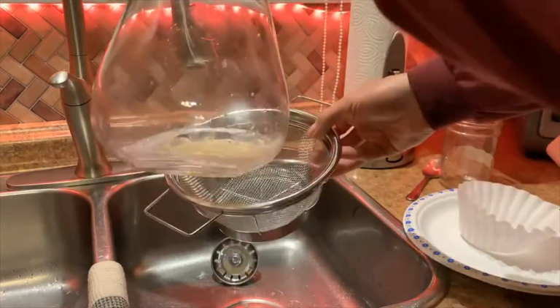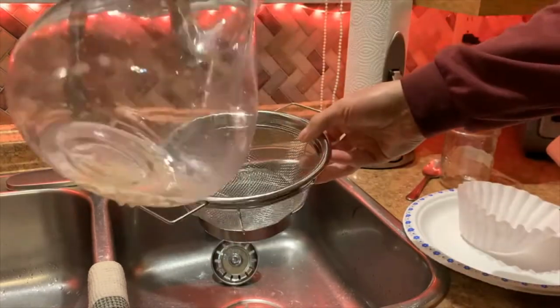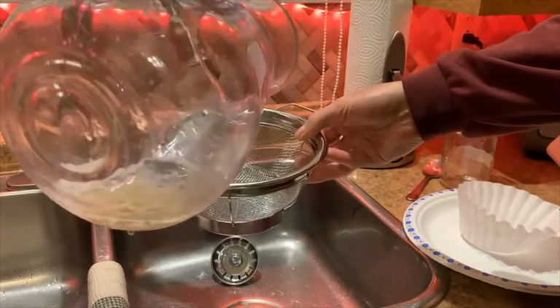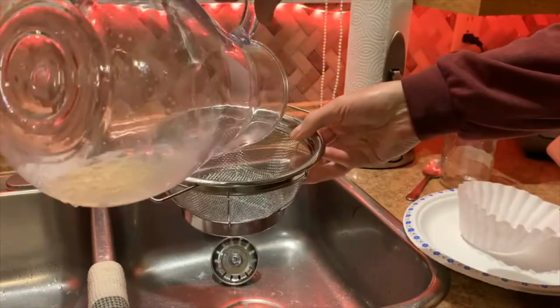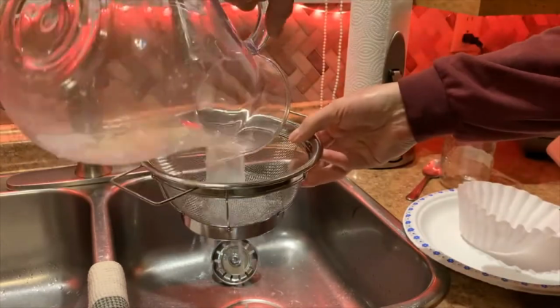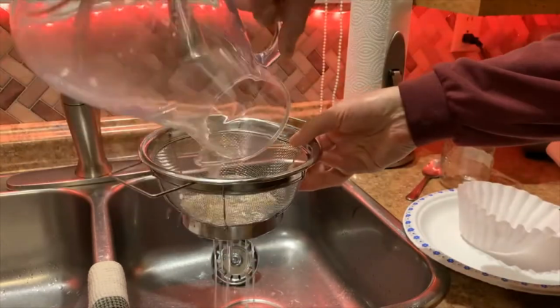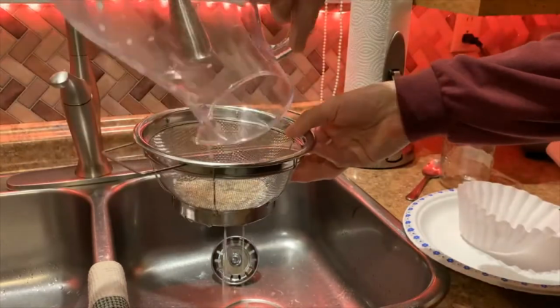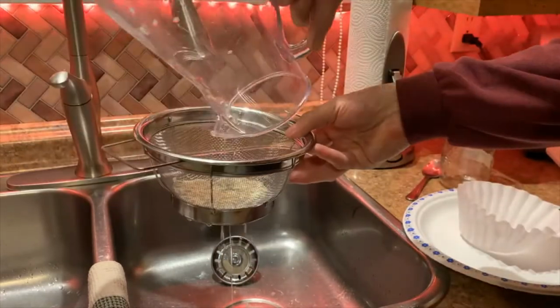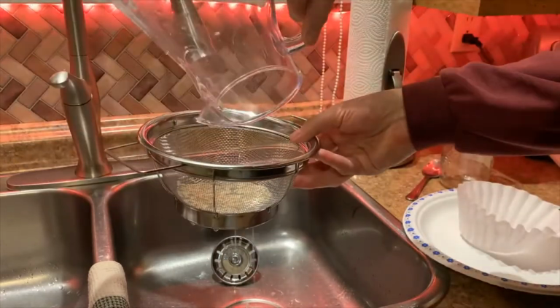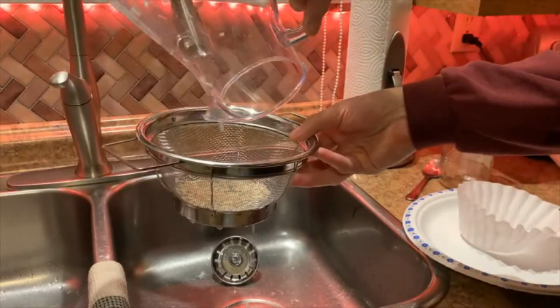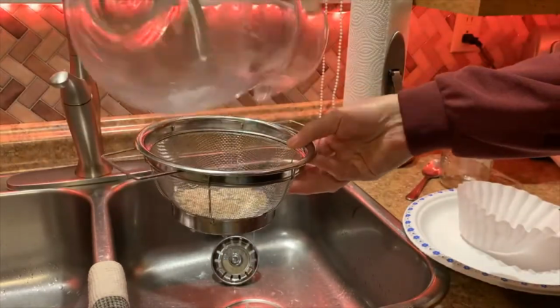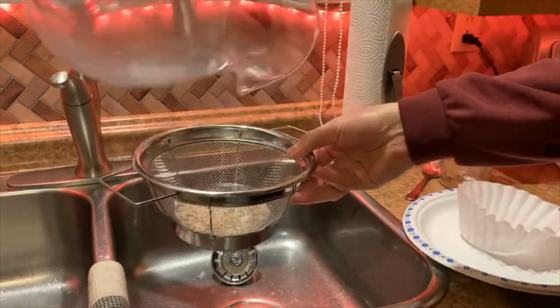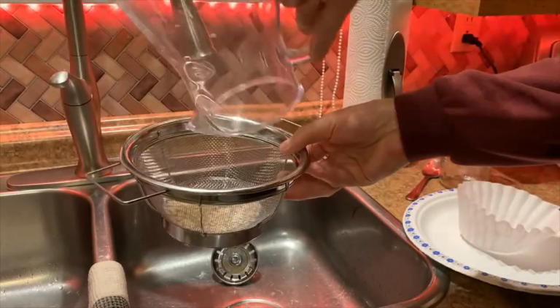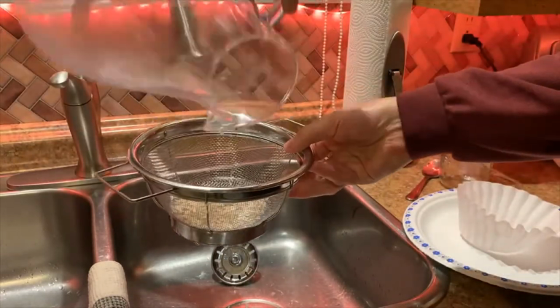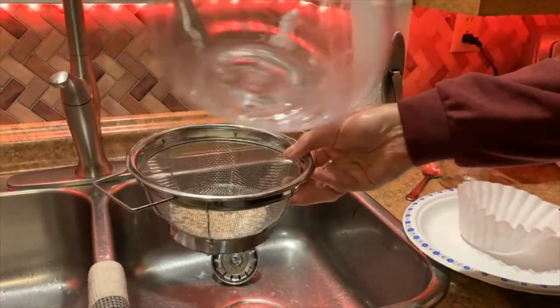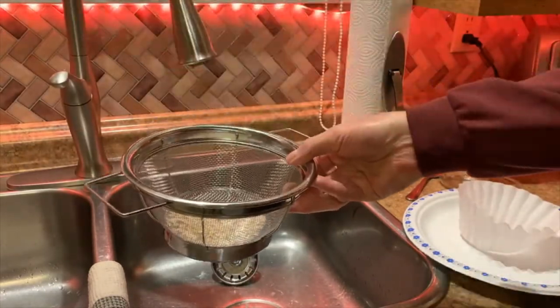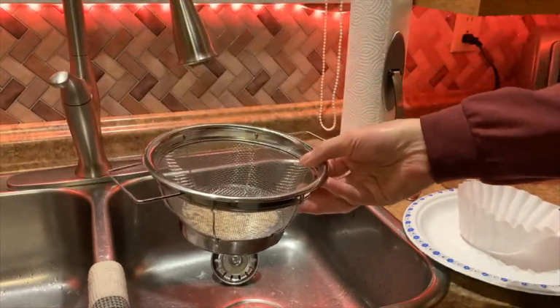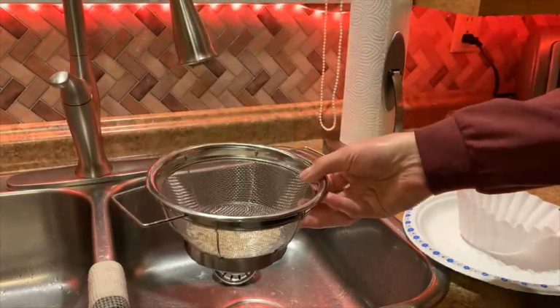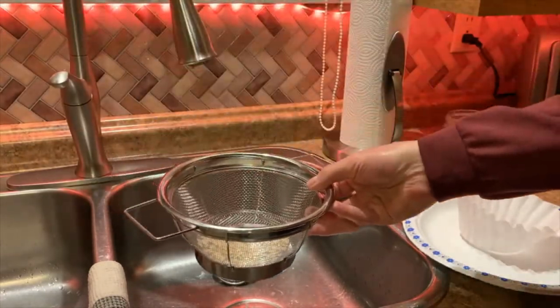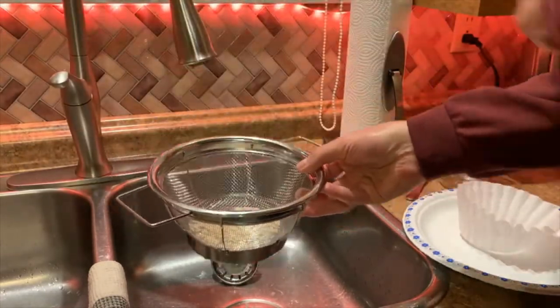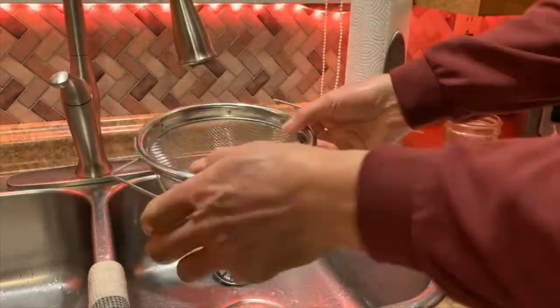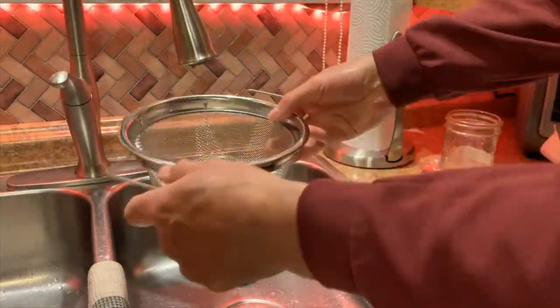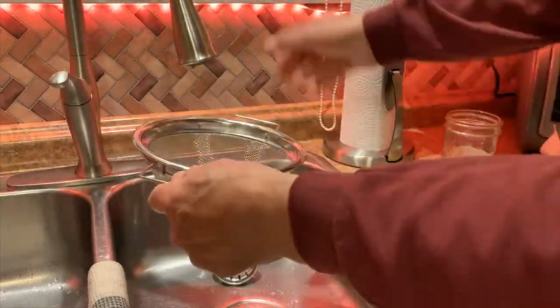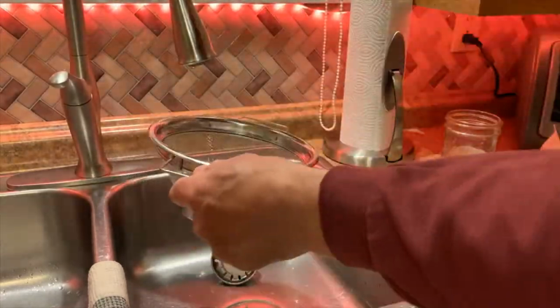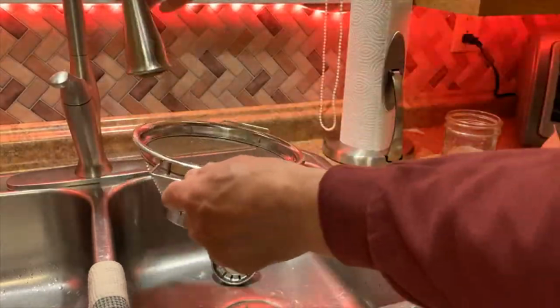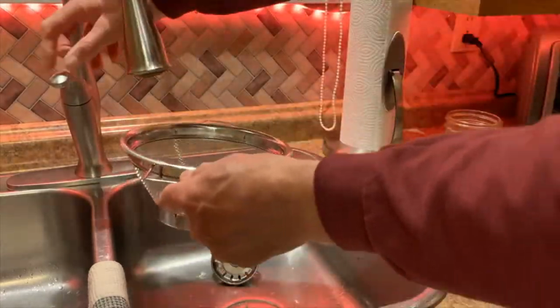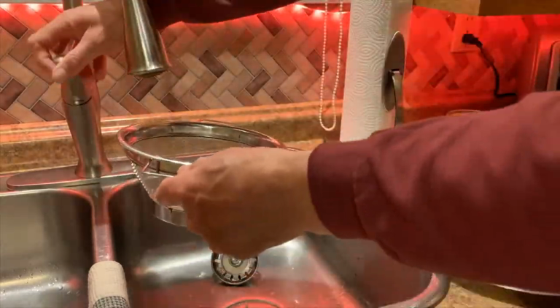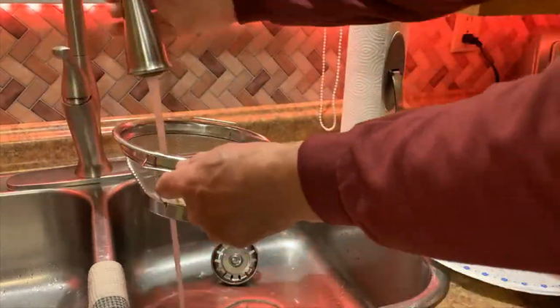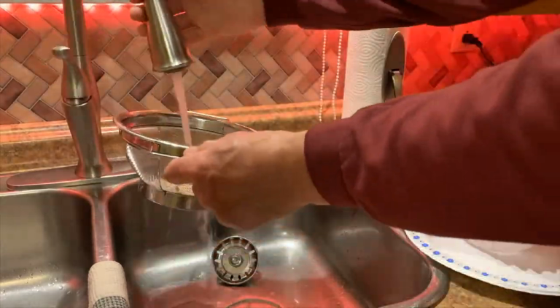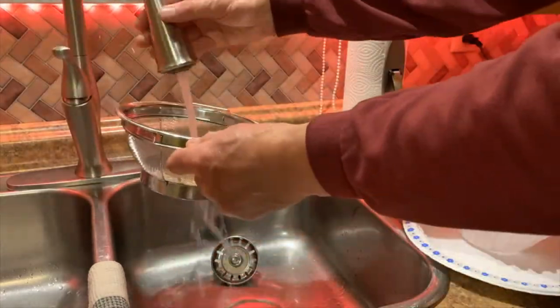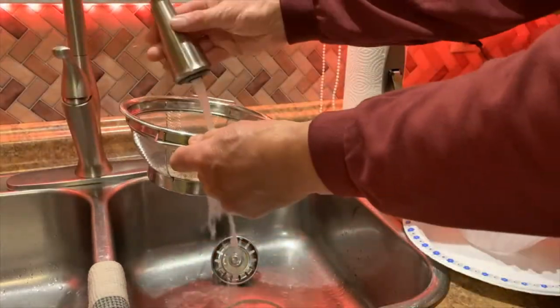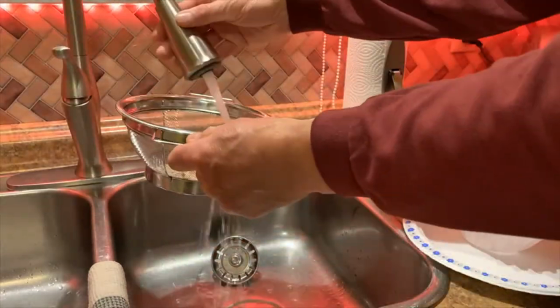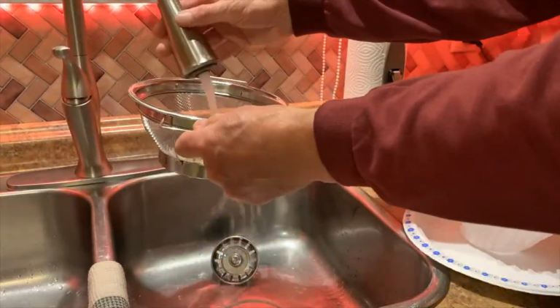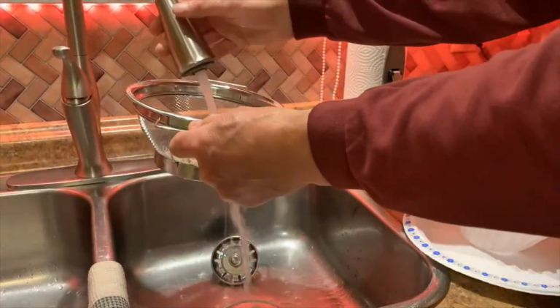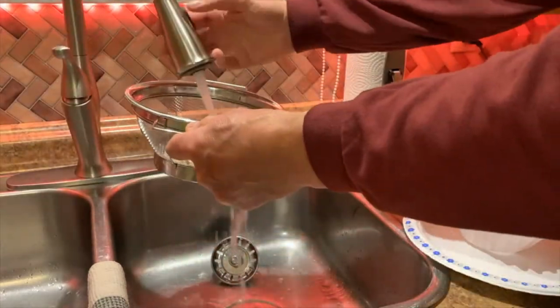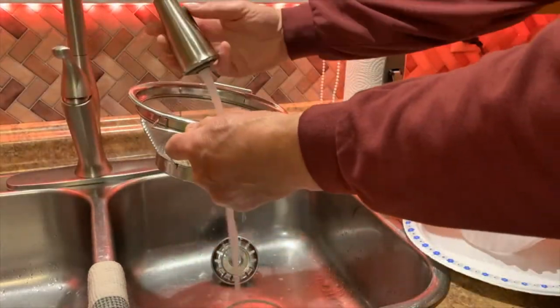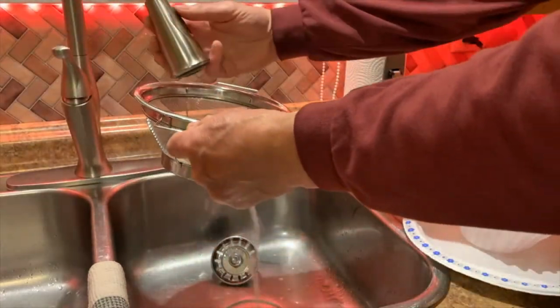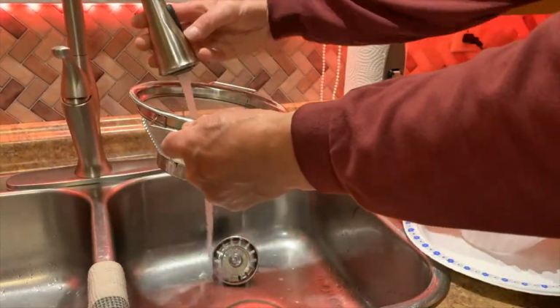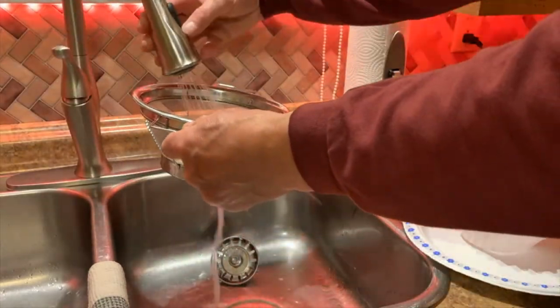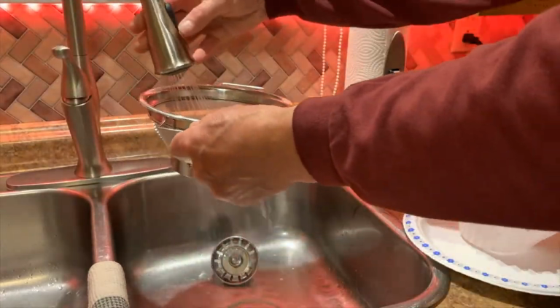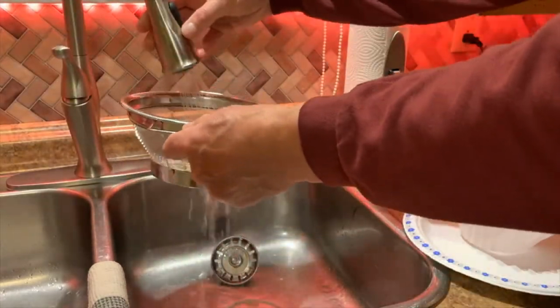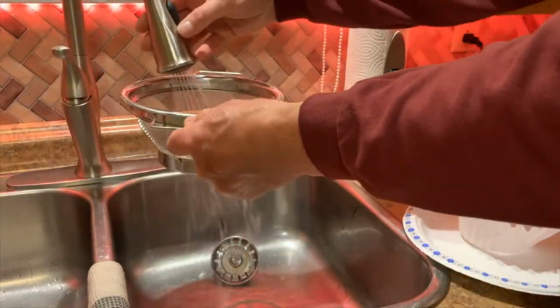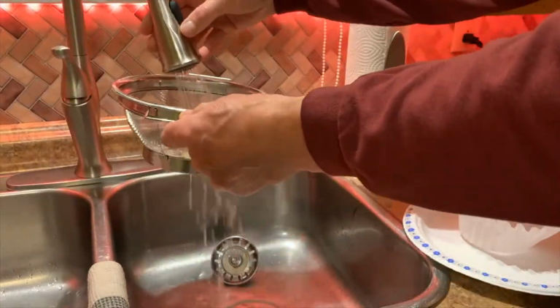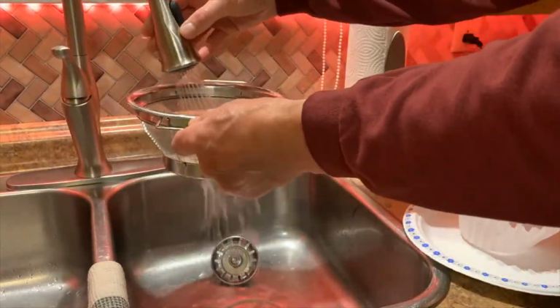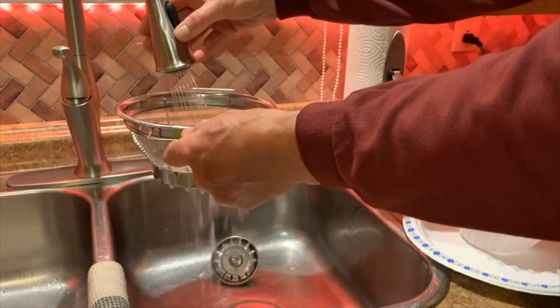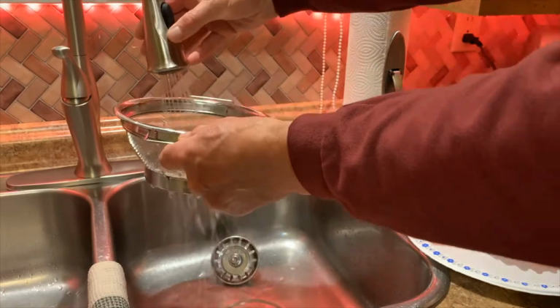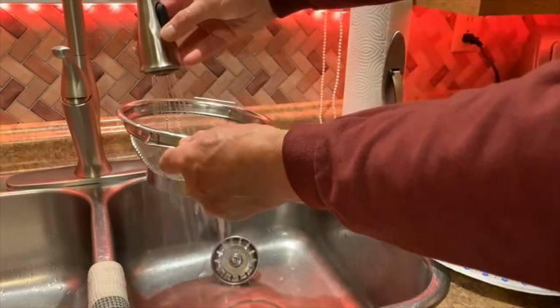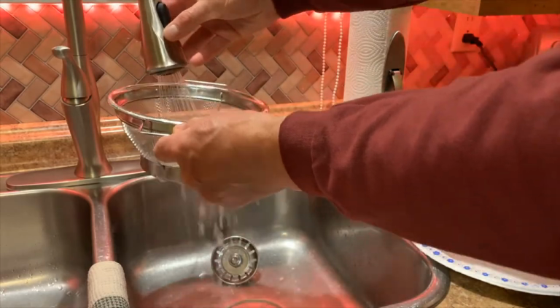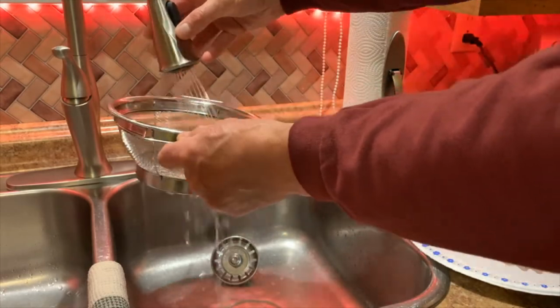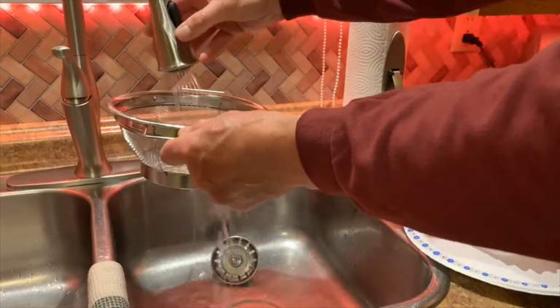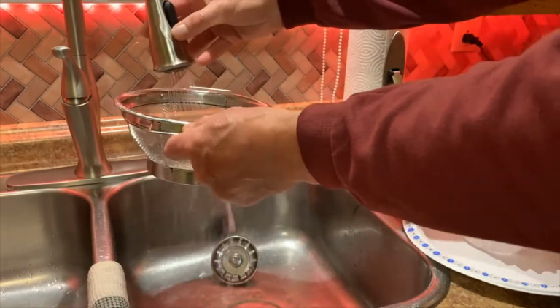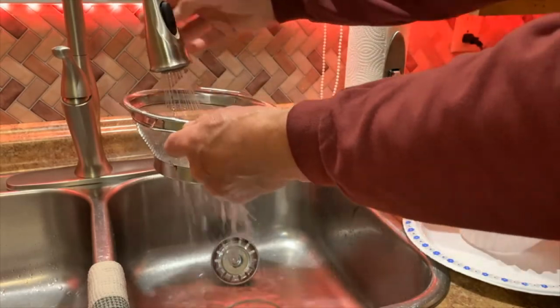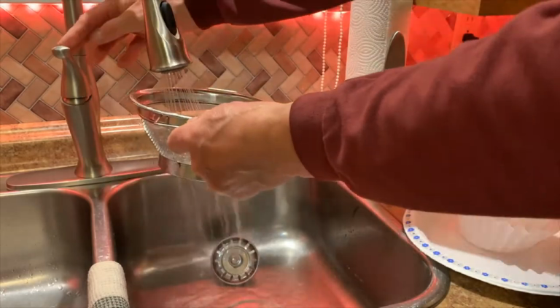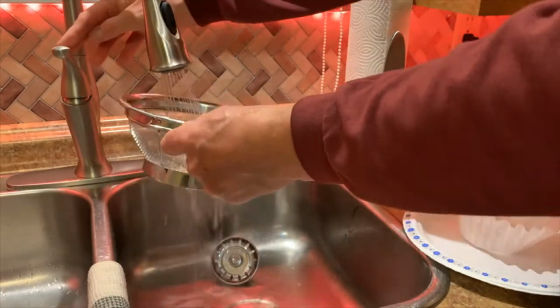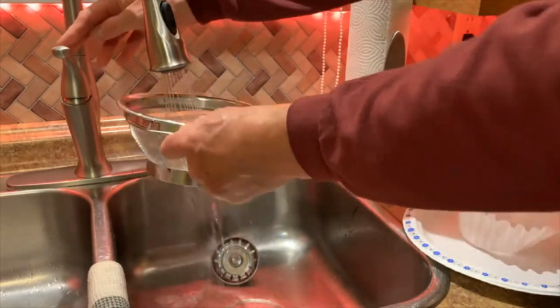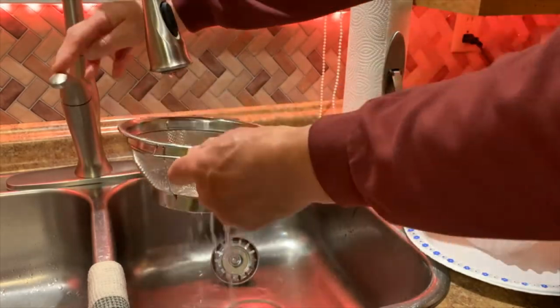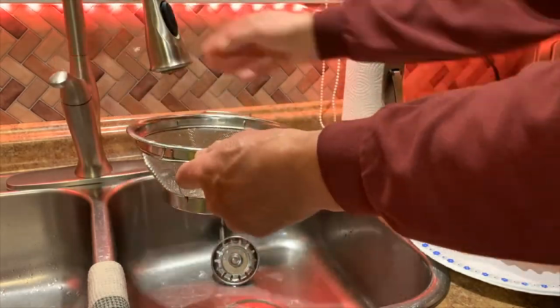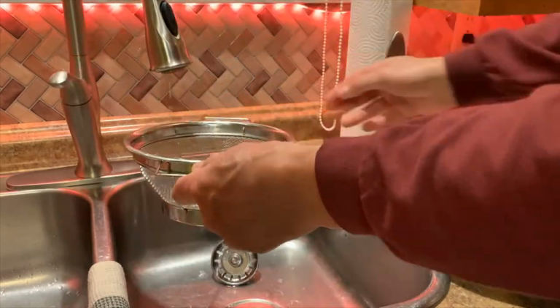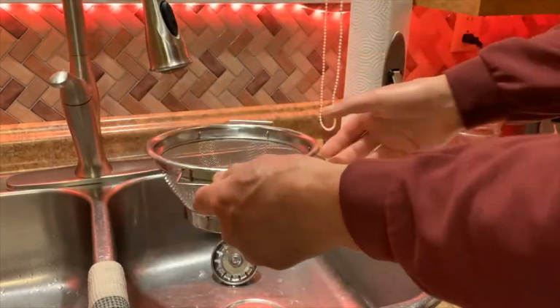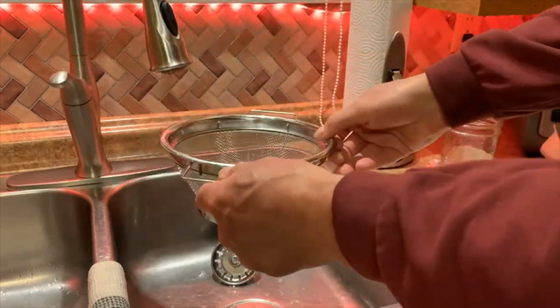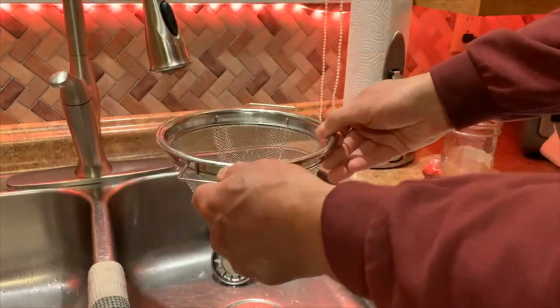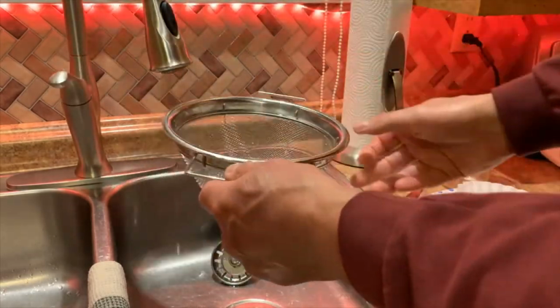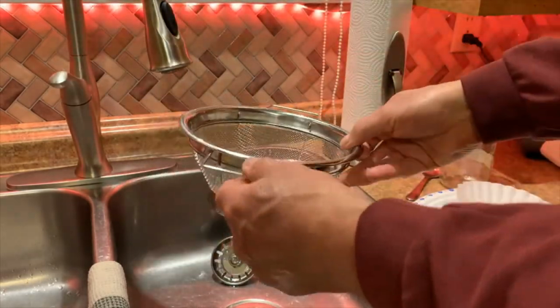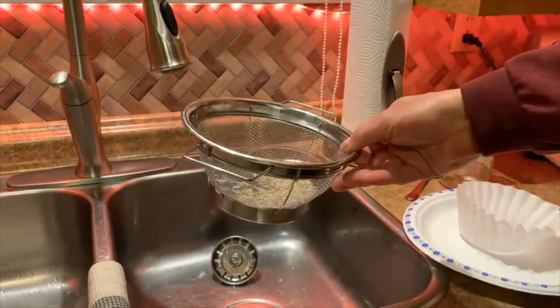Then pour the remaining seeds into a strainer, rinse them well, and spread them out on a coffee filter or paper plate to dry.